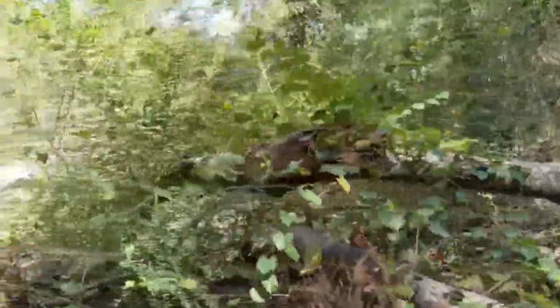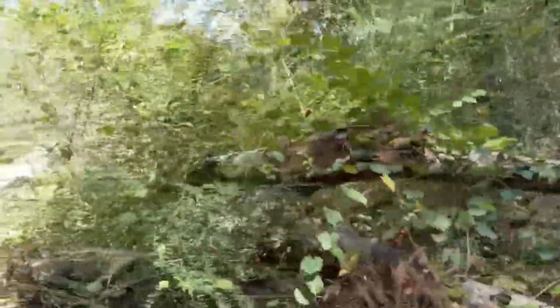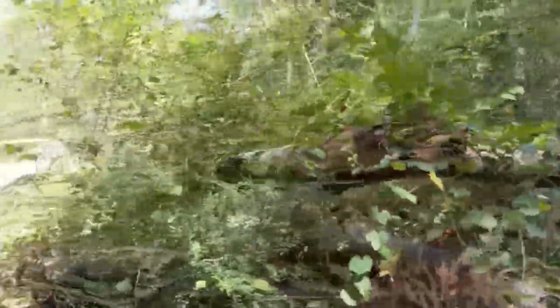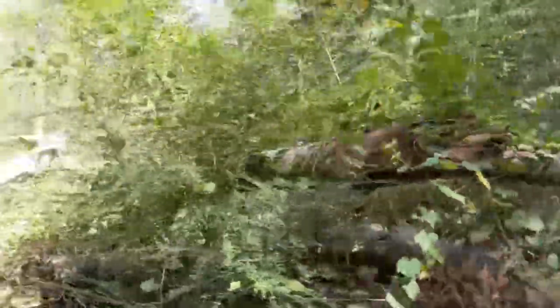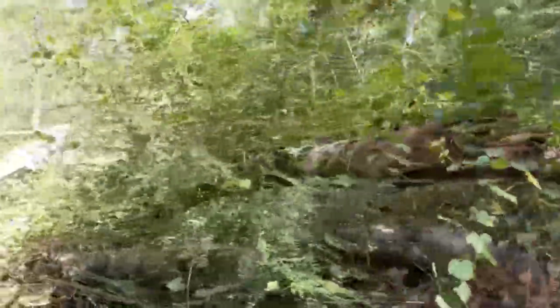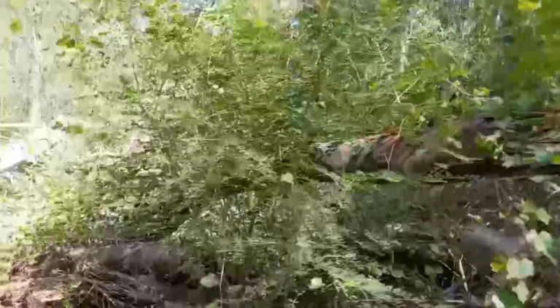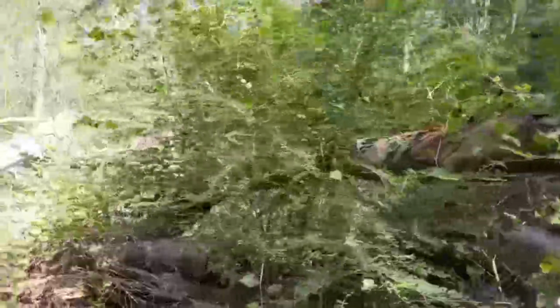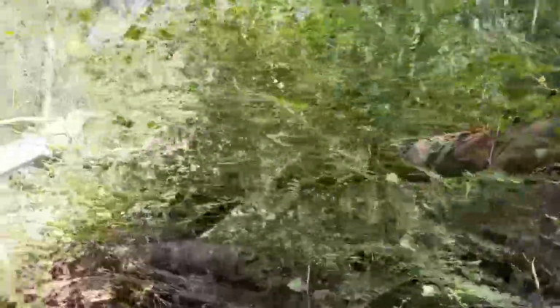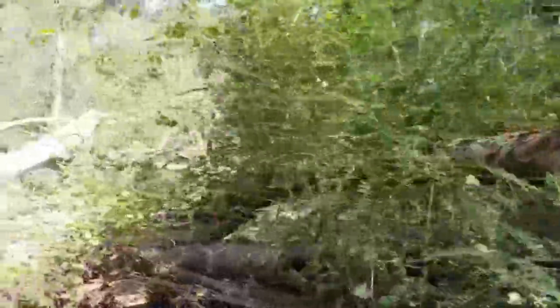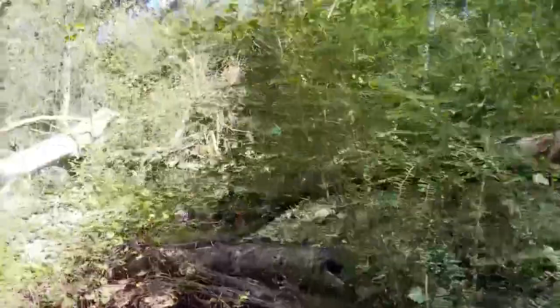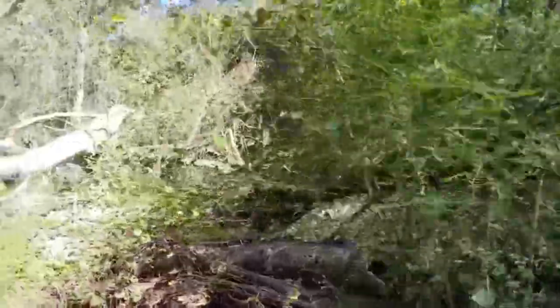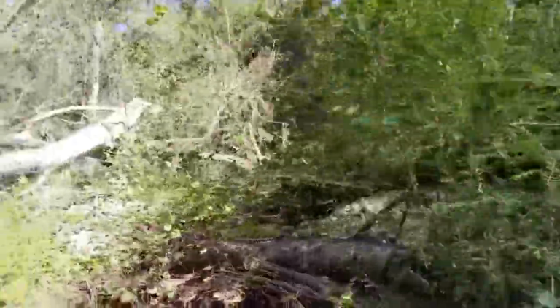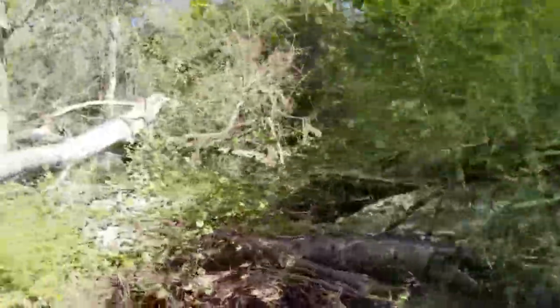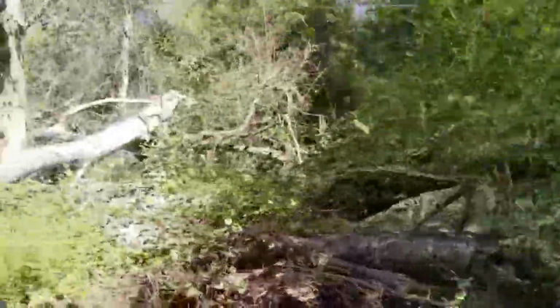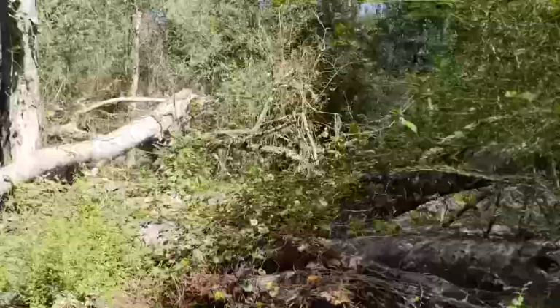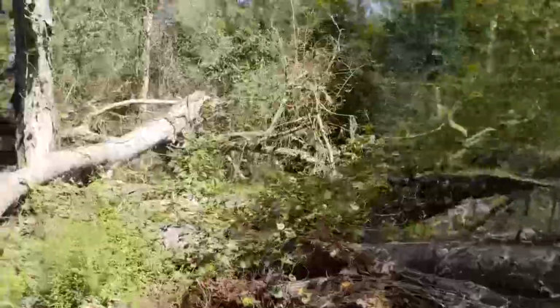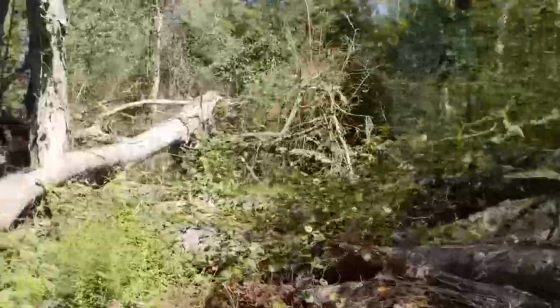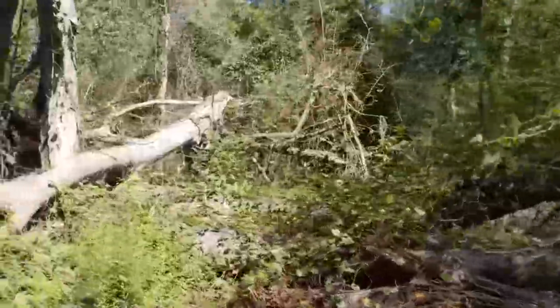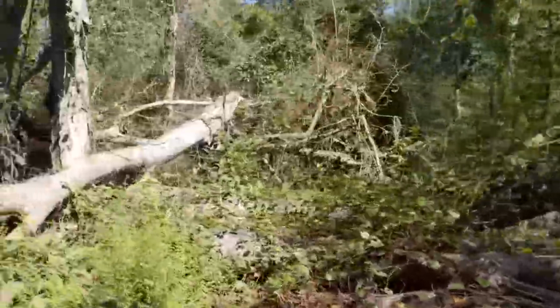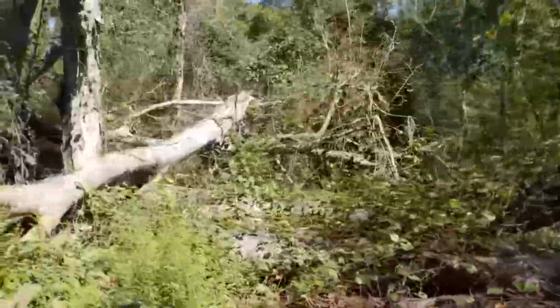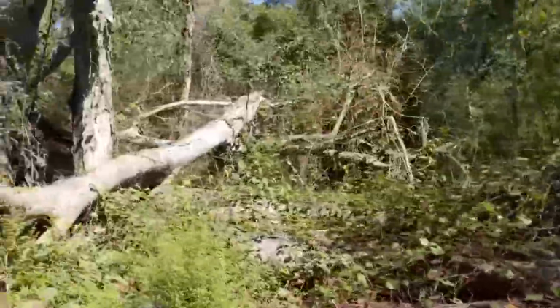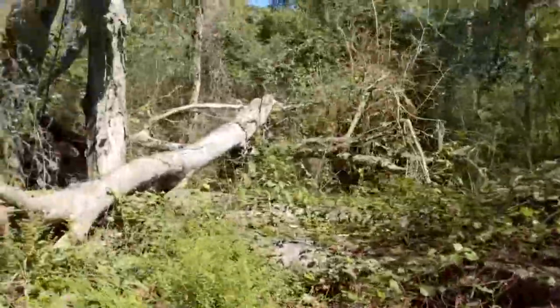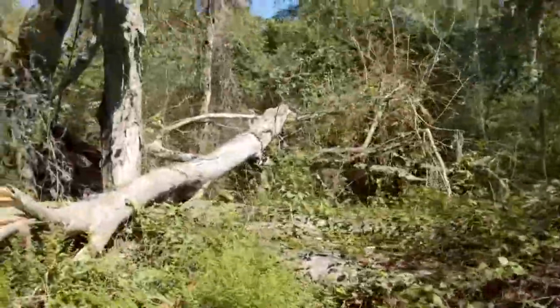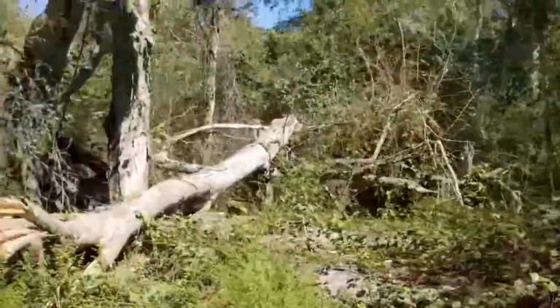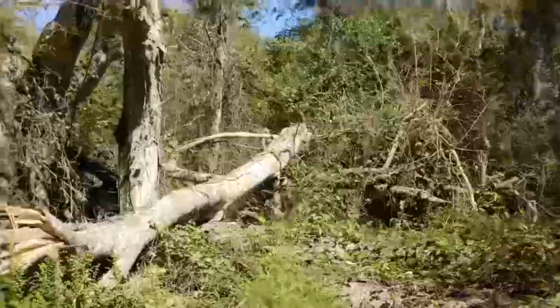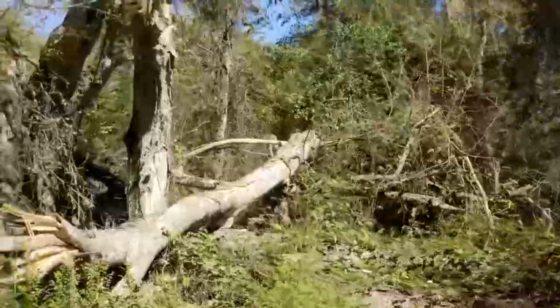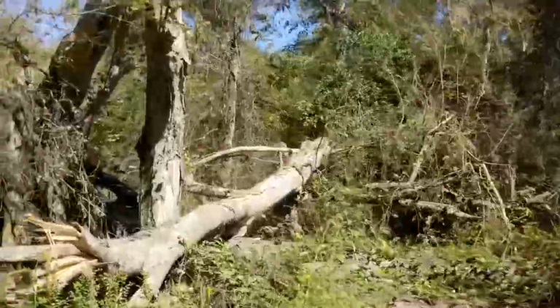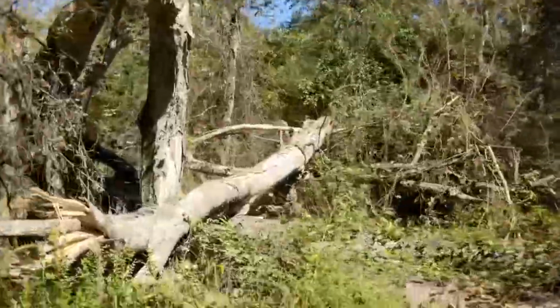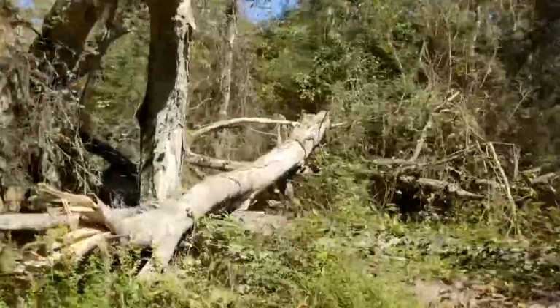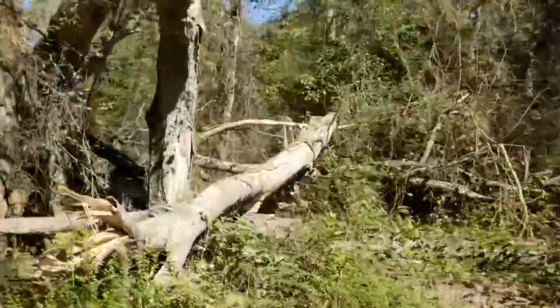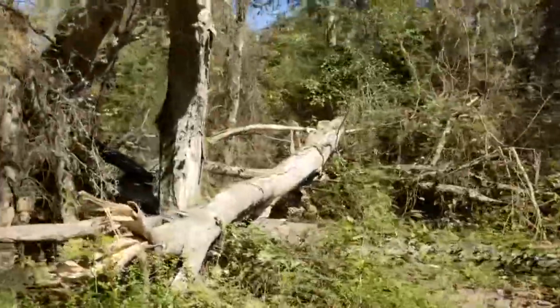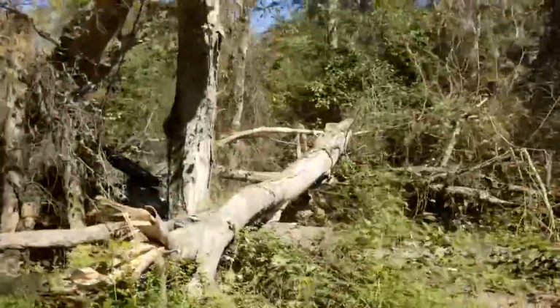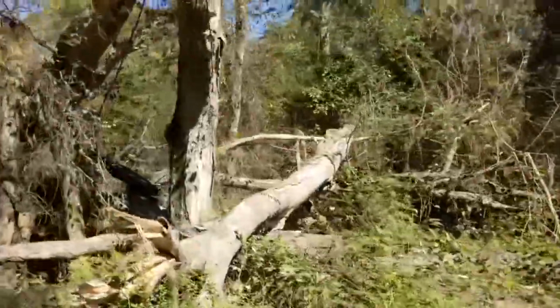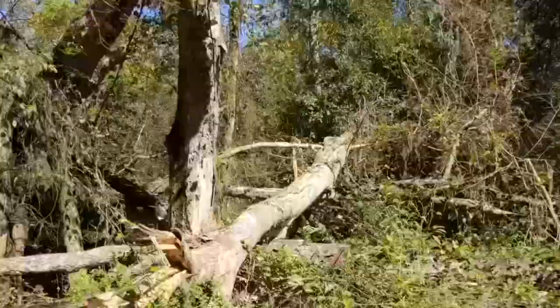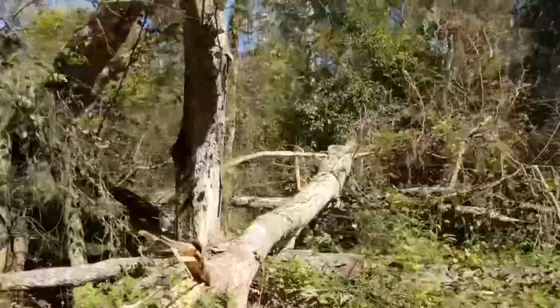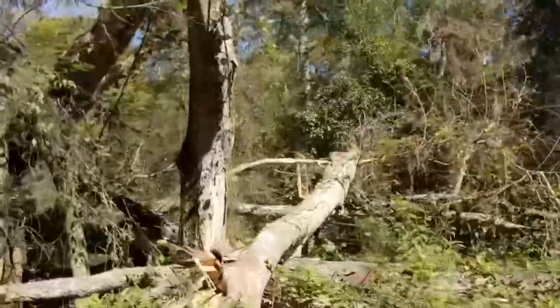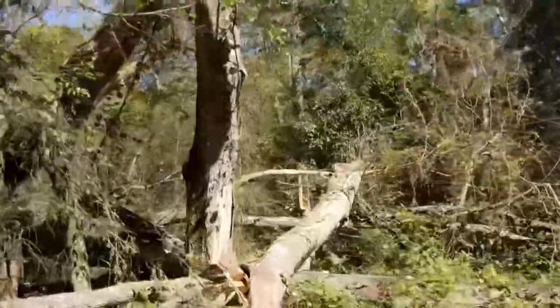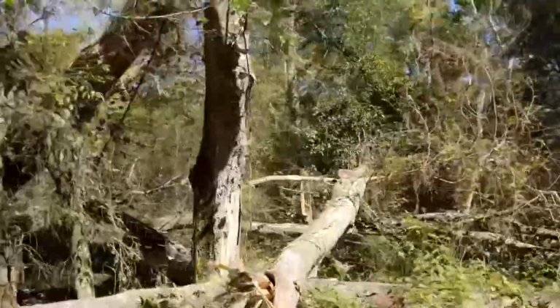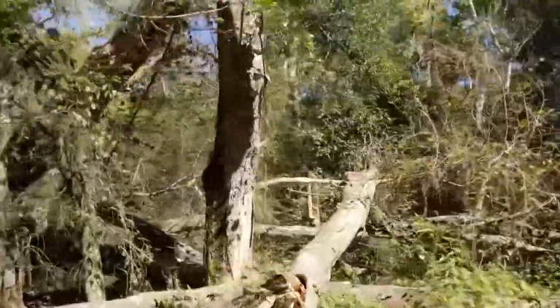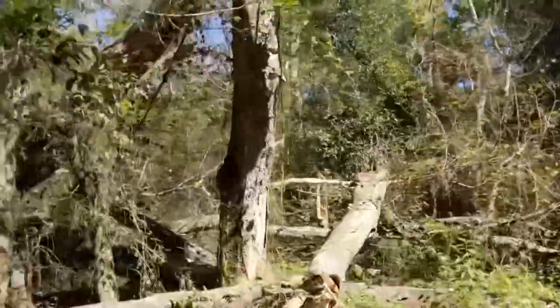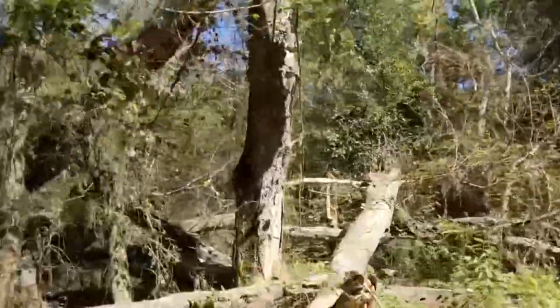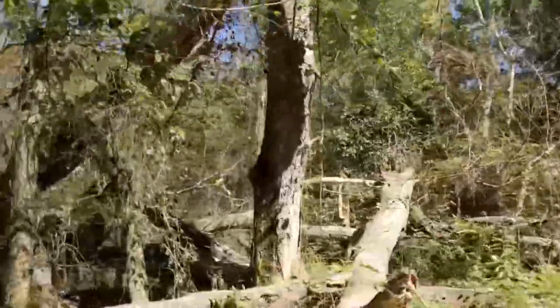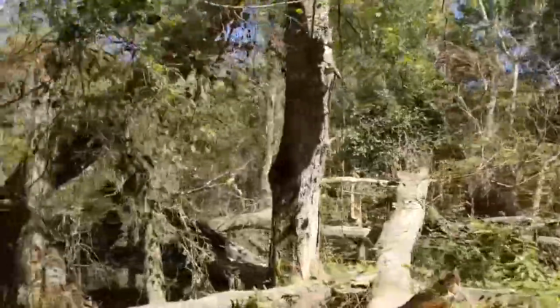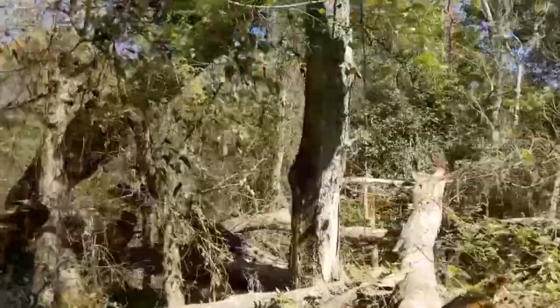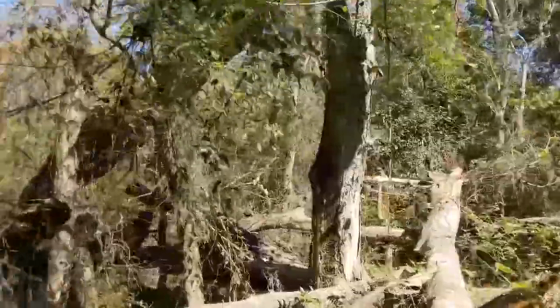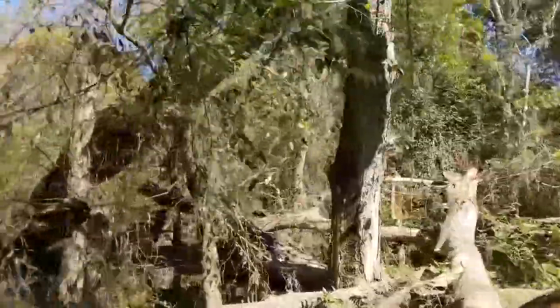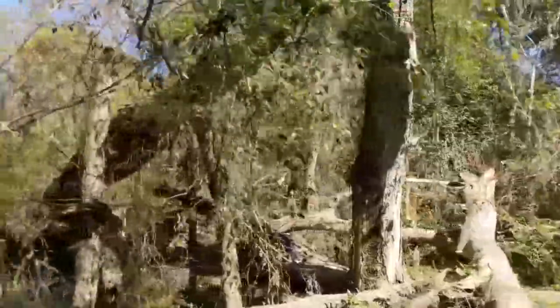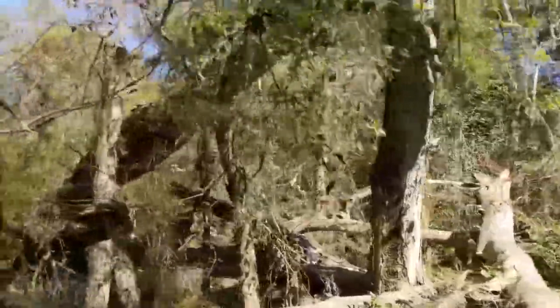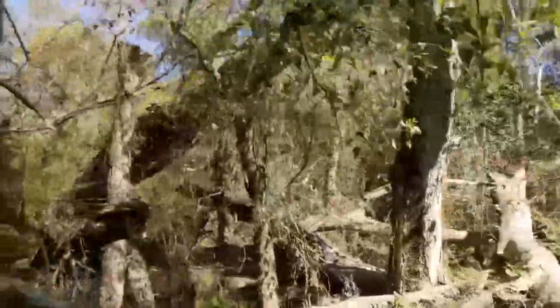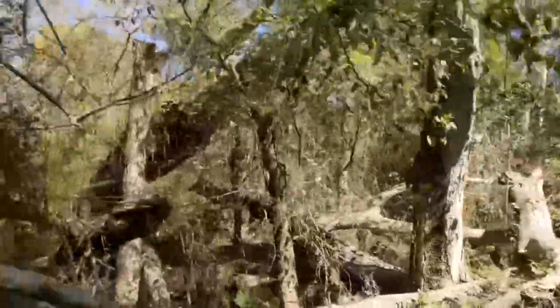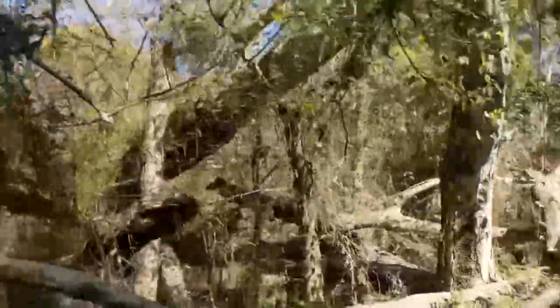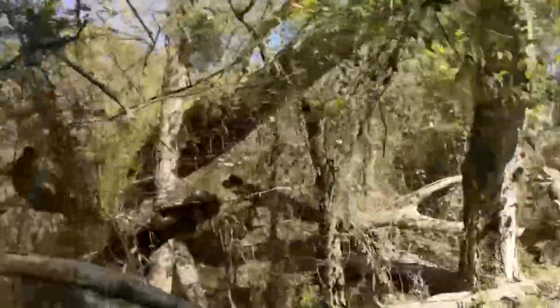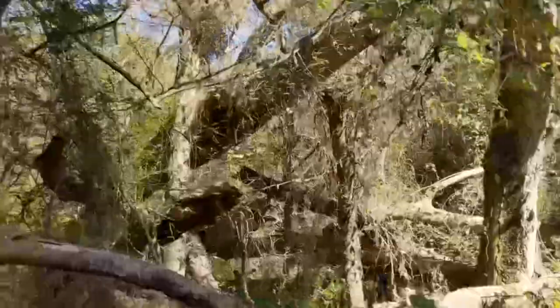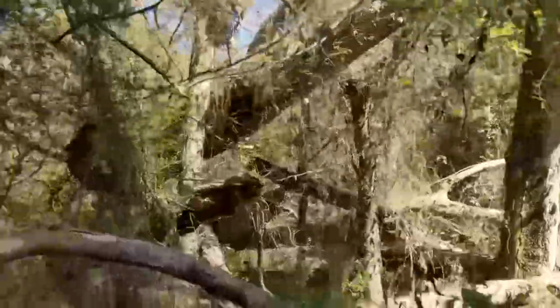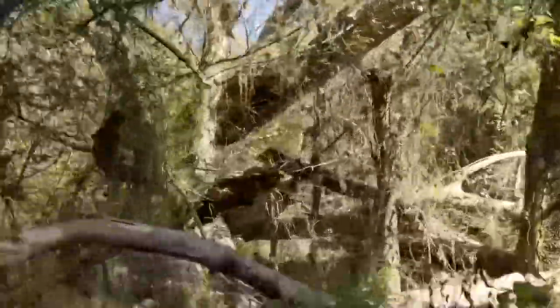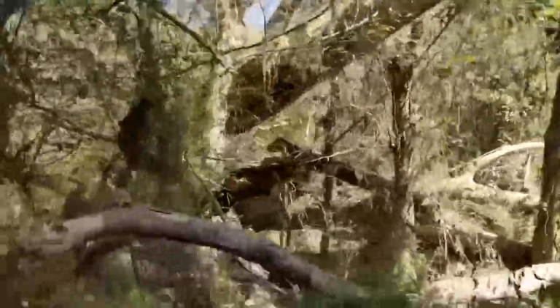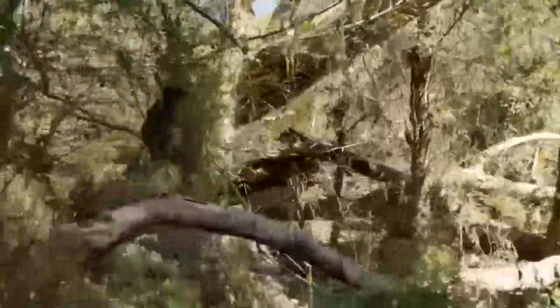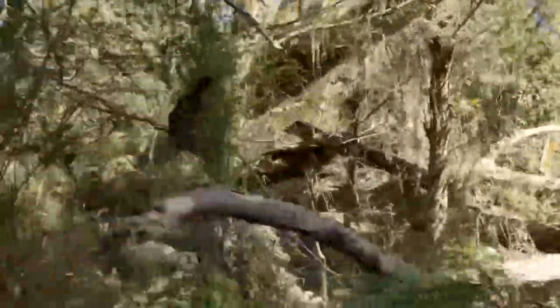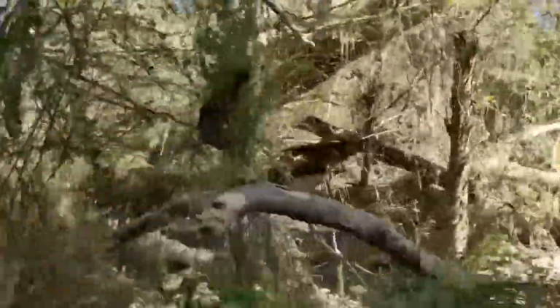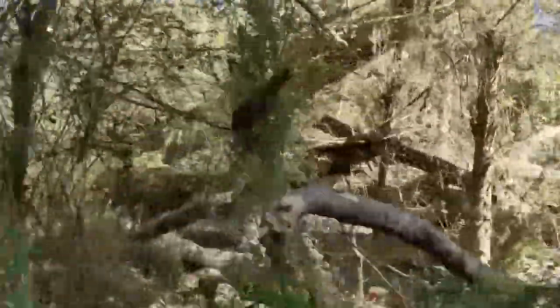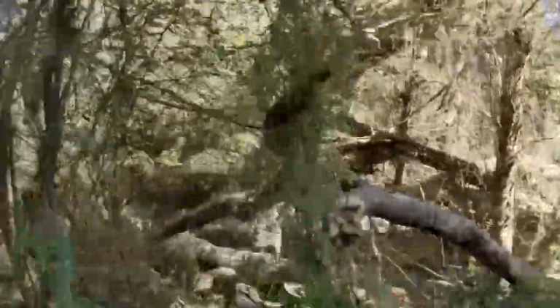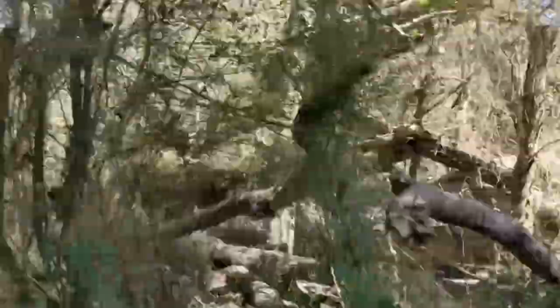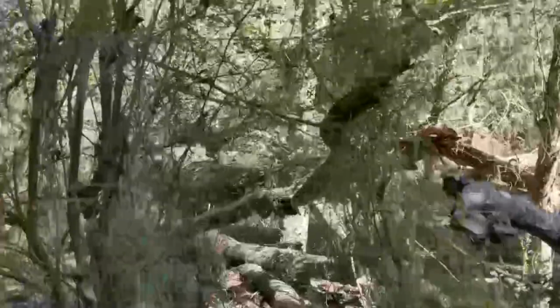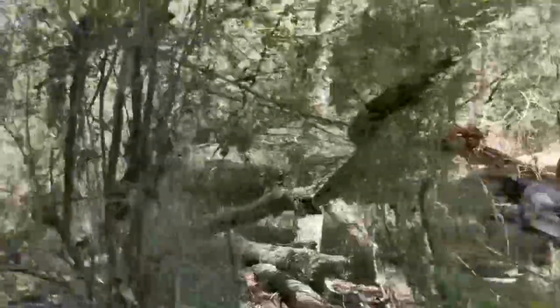Hurricane Michael devastated the woods around this spring. A road was opened just so we could visit.